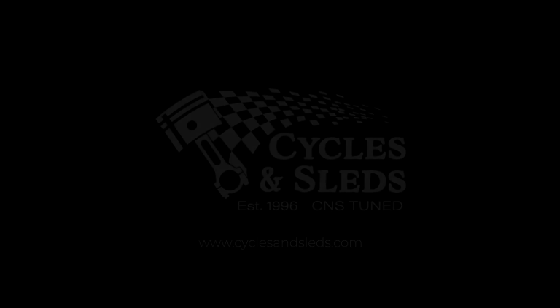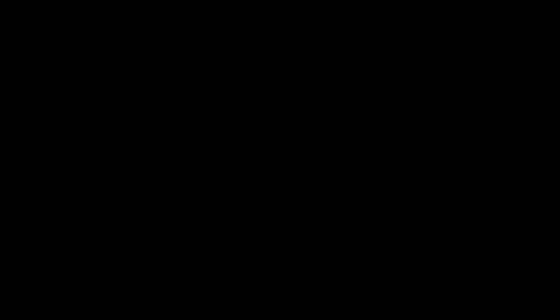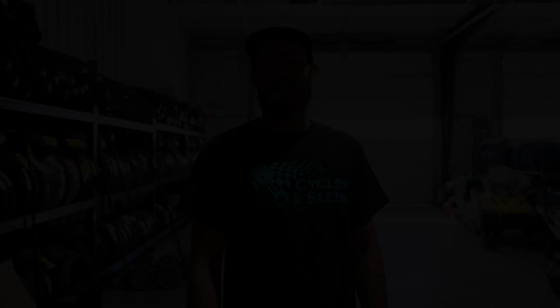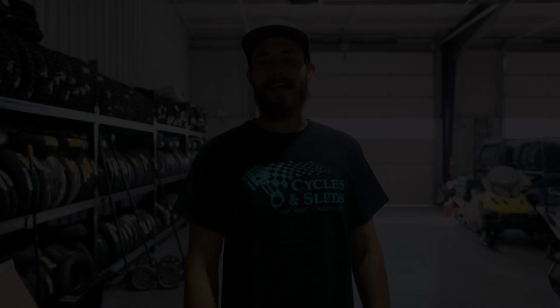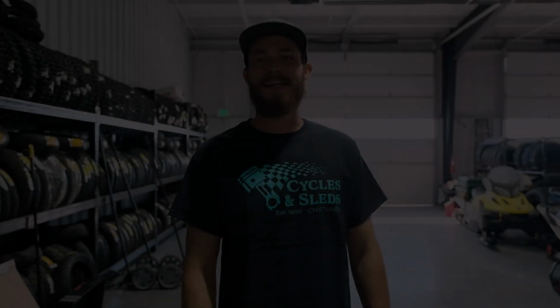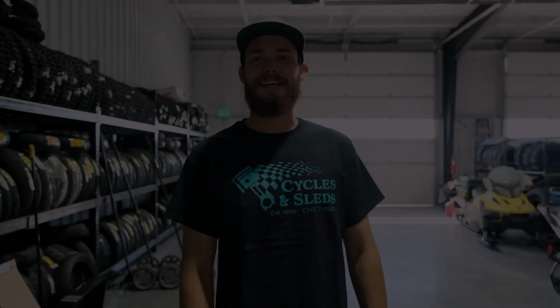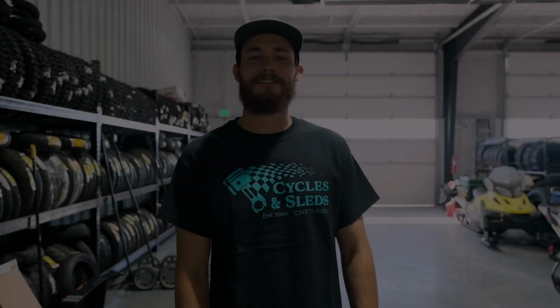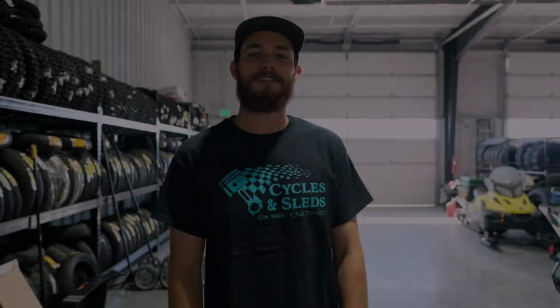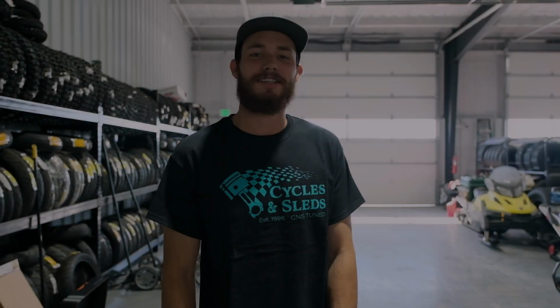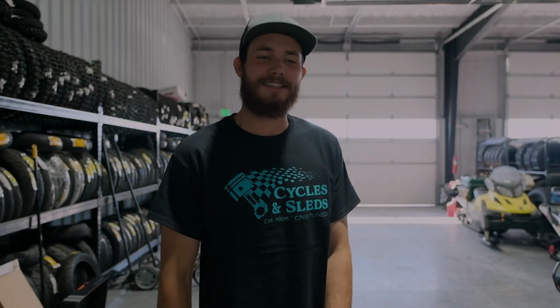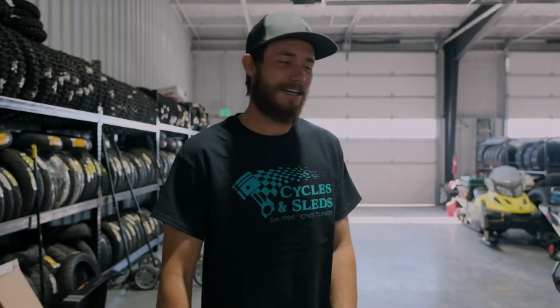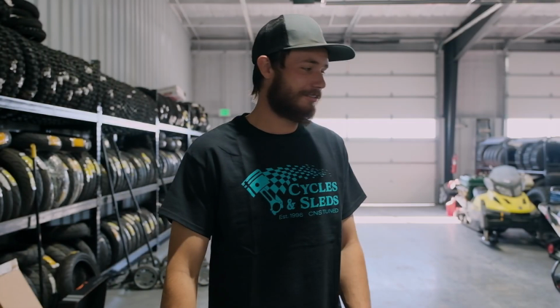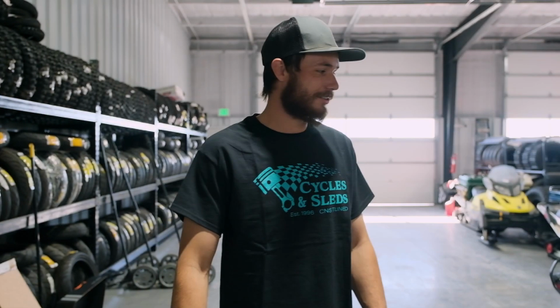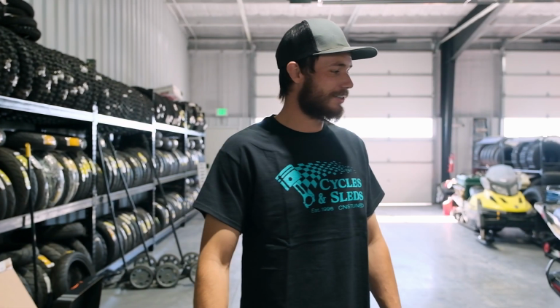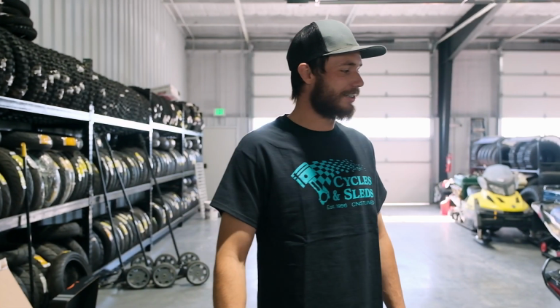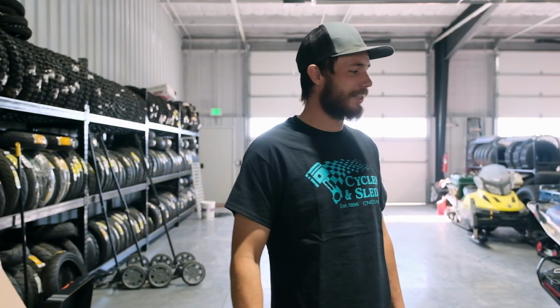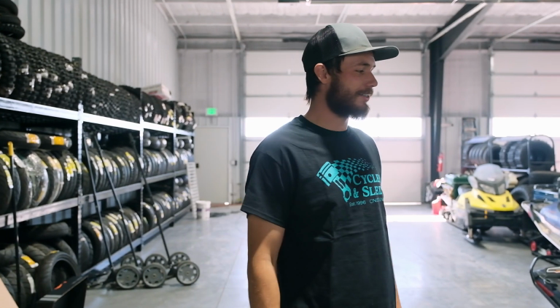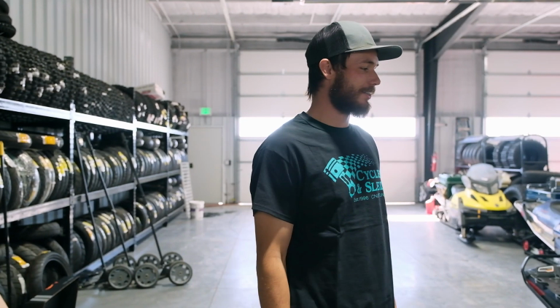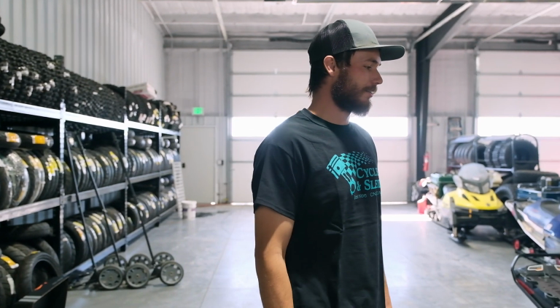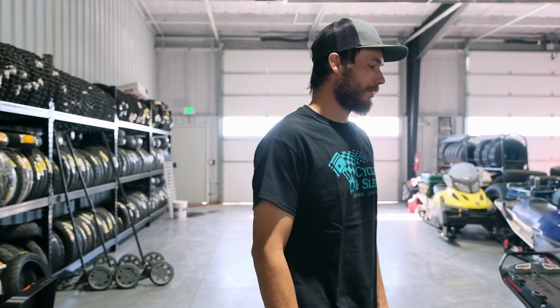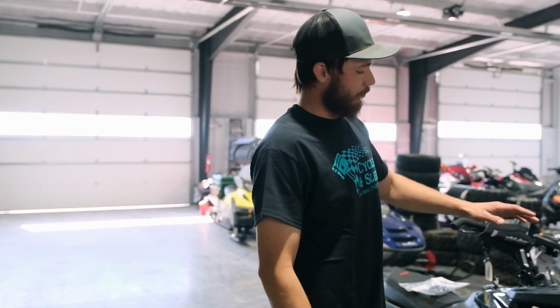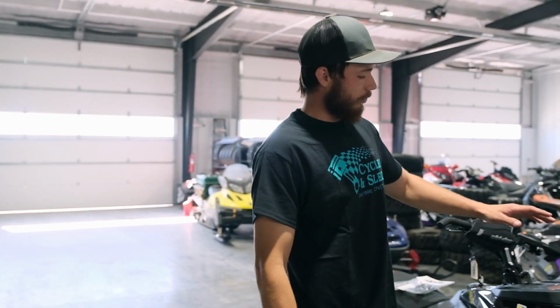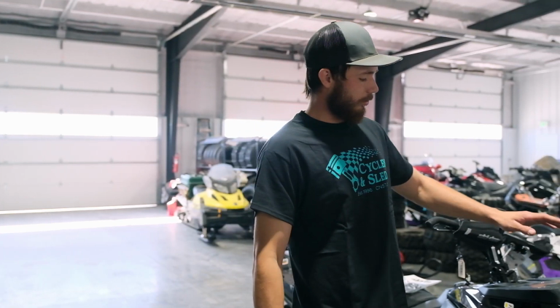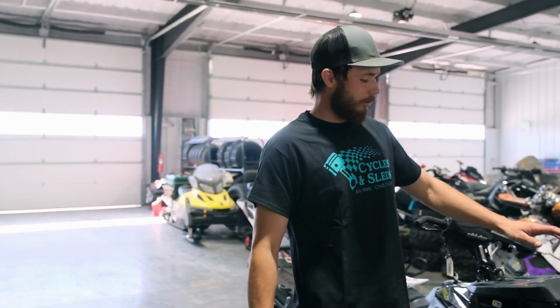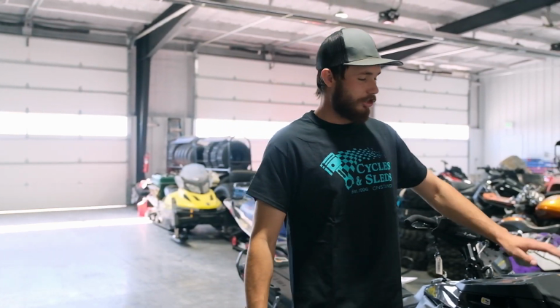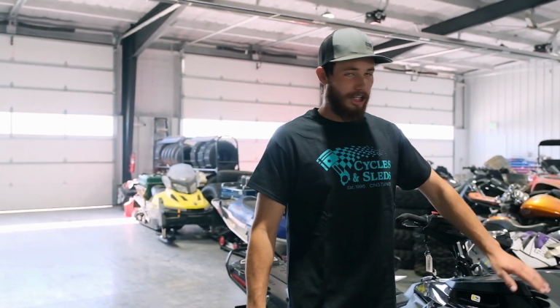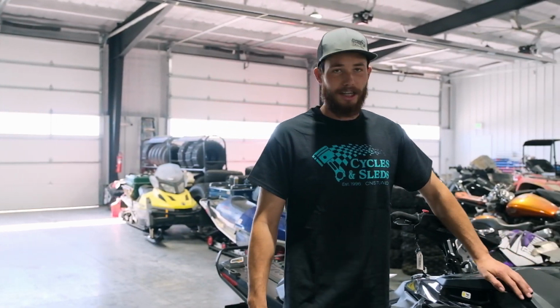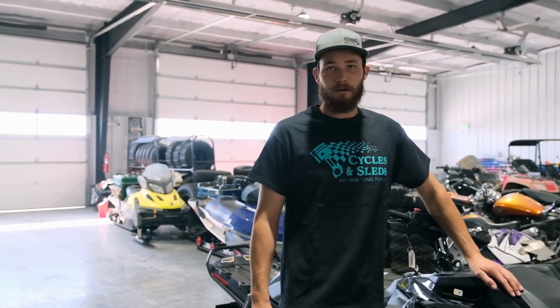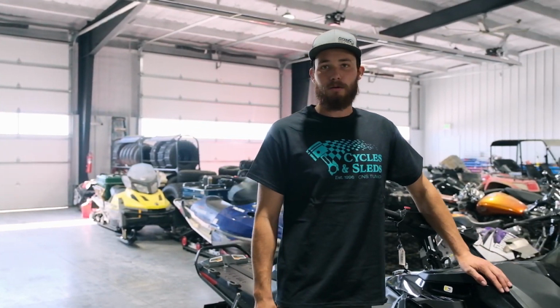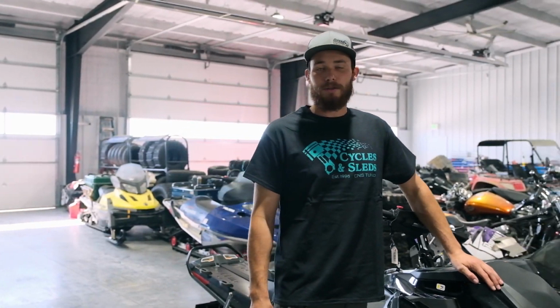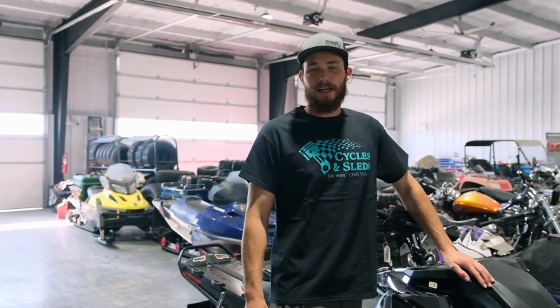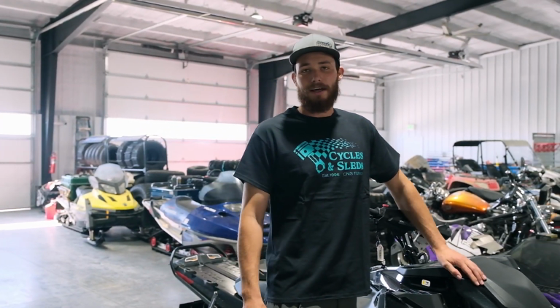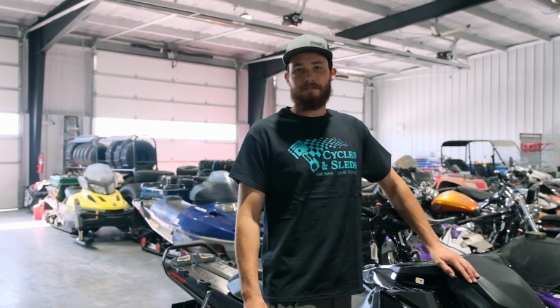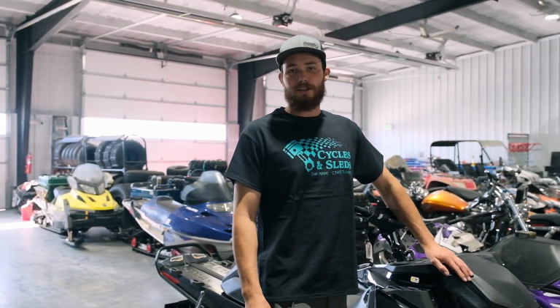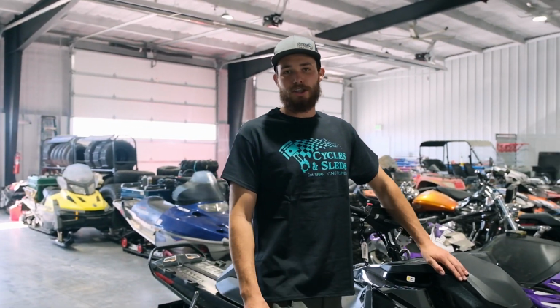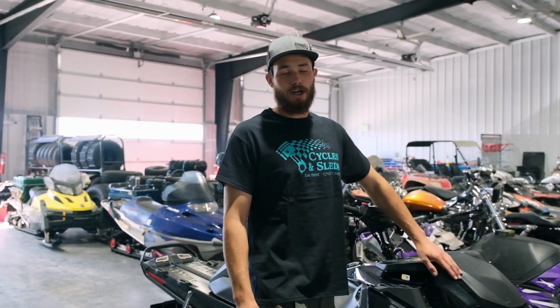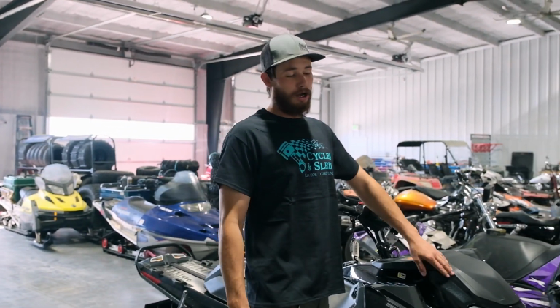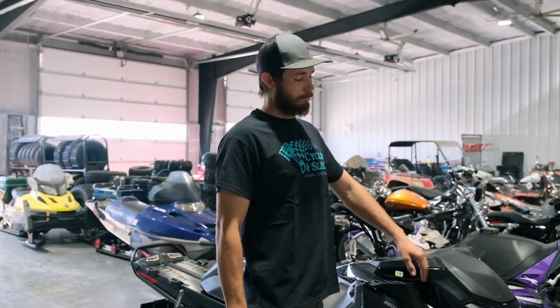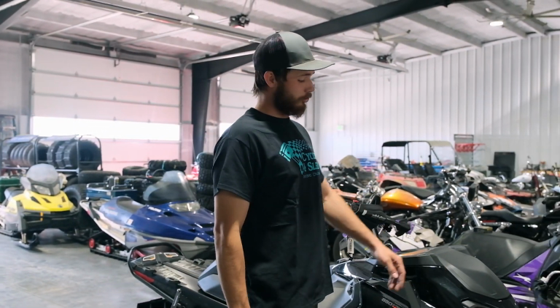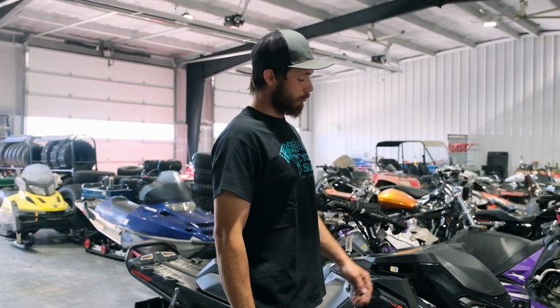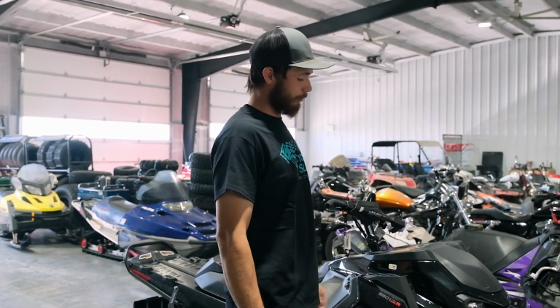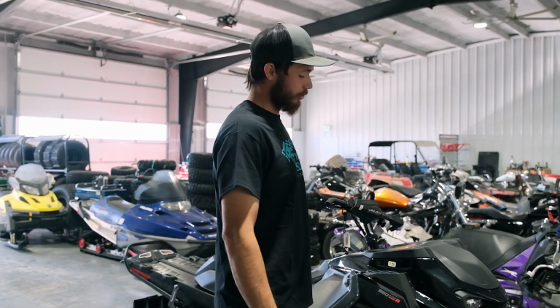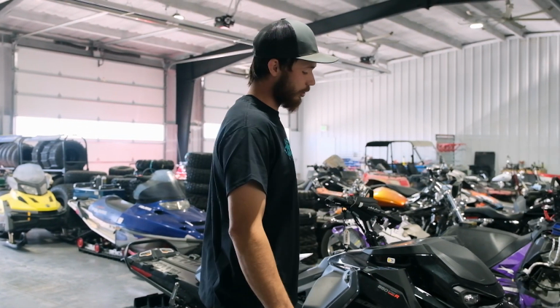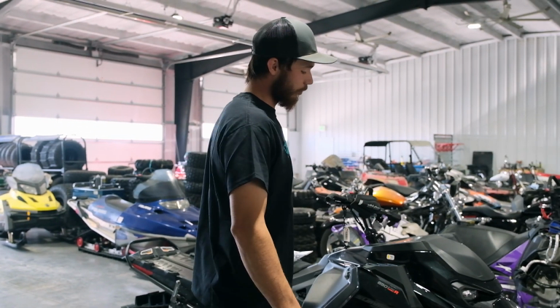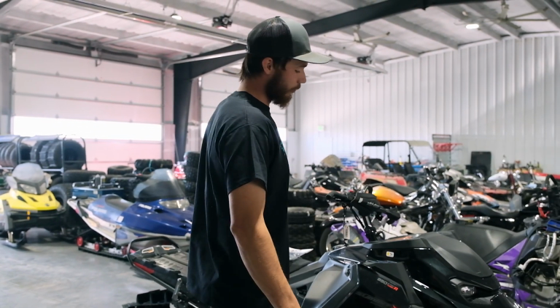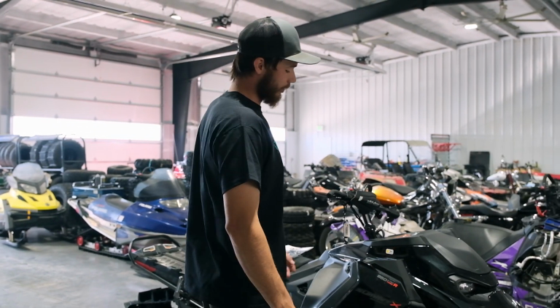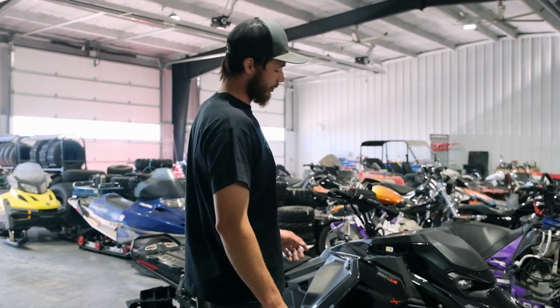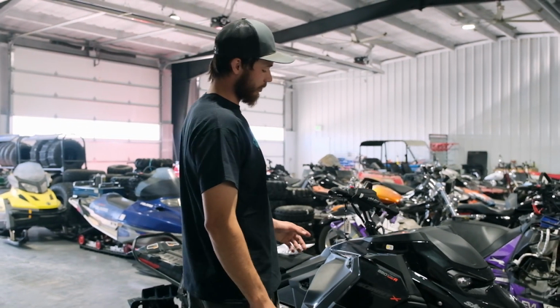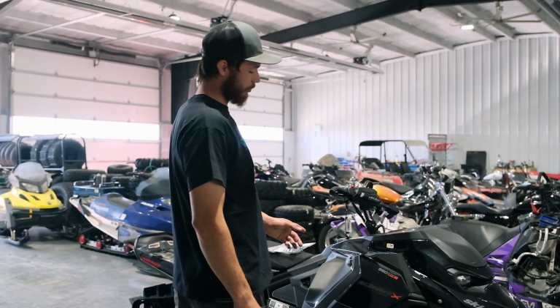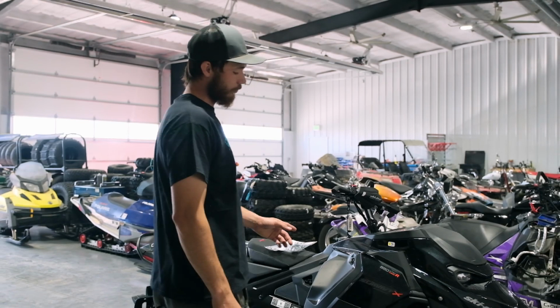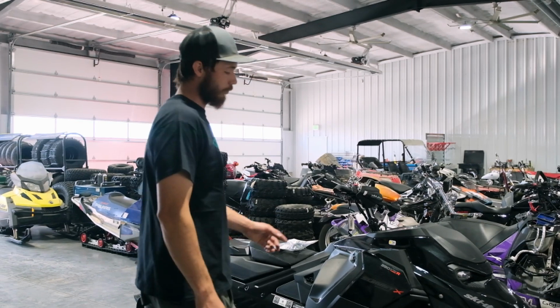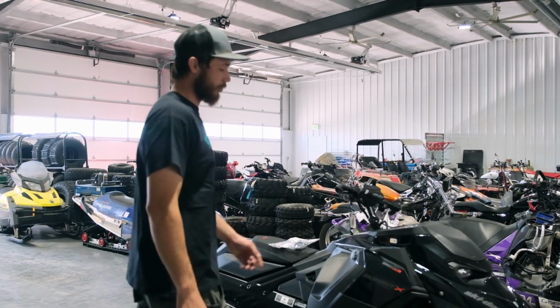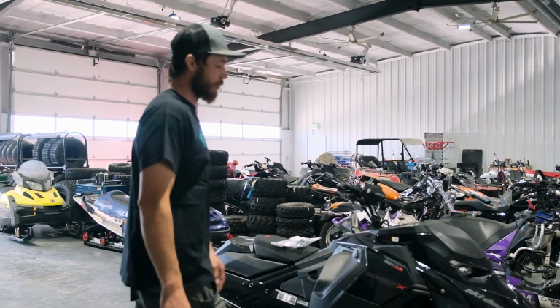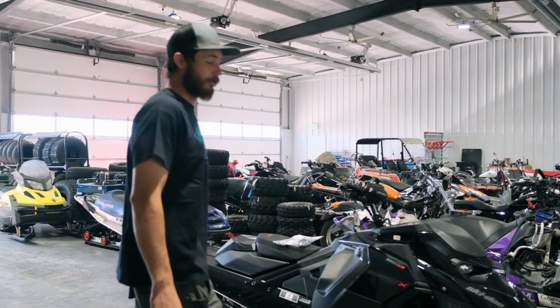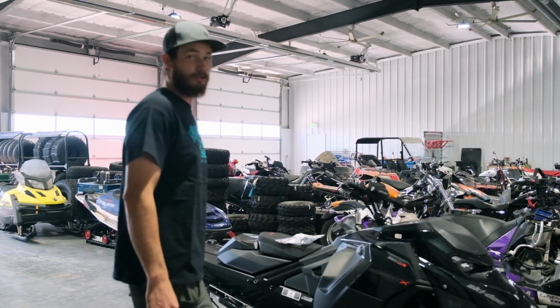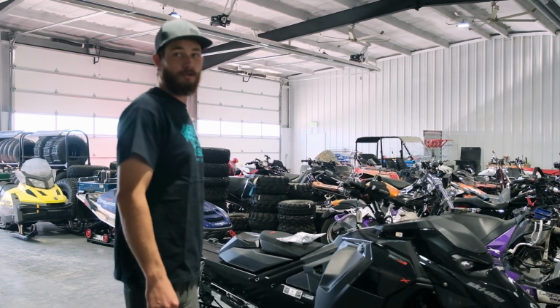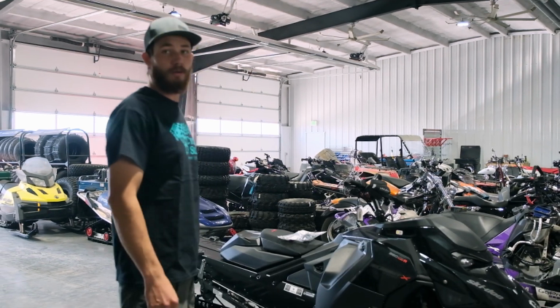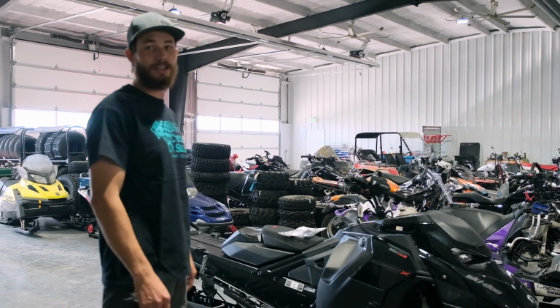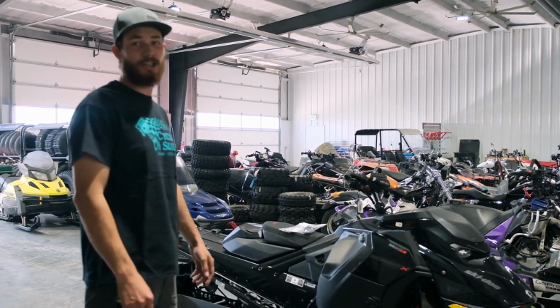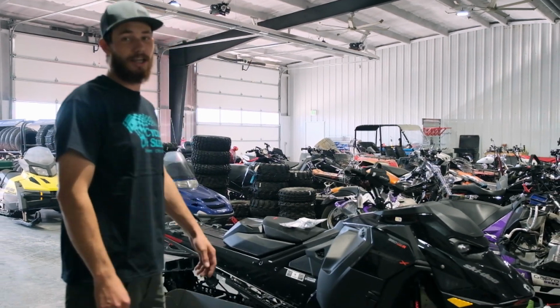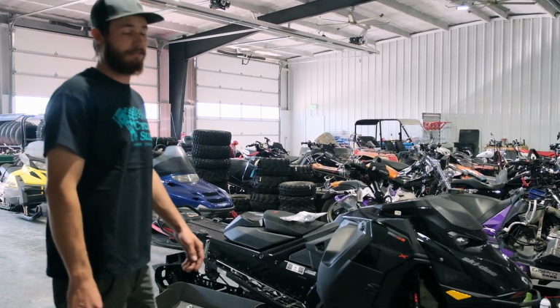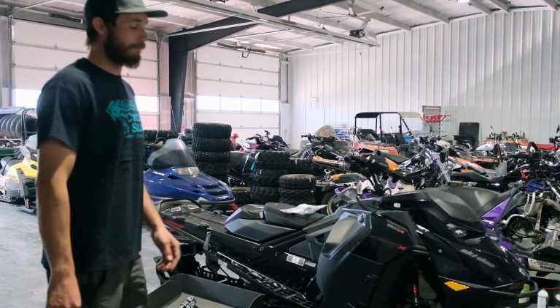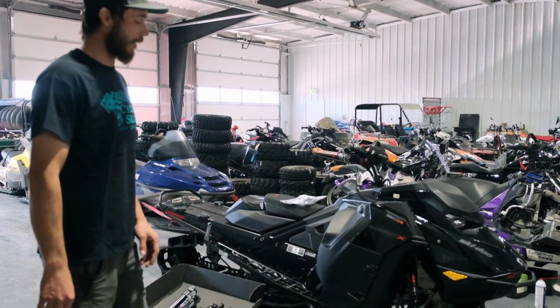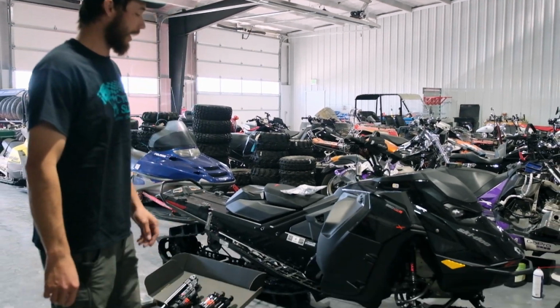Hey guys, look at Cycles and Sleds. Check out what we have in the shop — super stoked, it's the new Skidoo Gen 5.